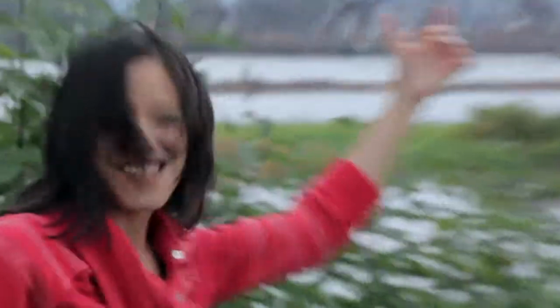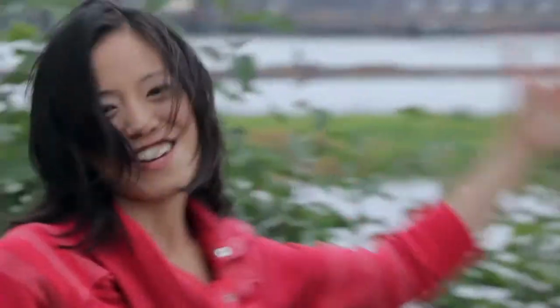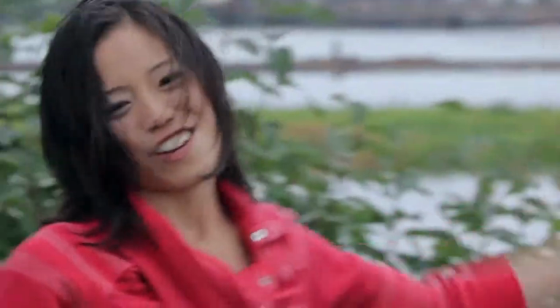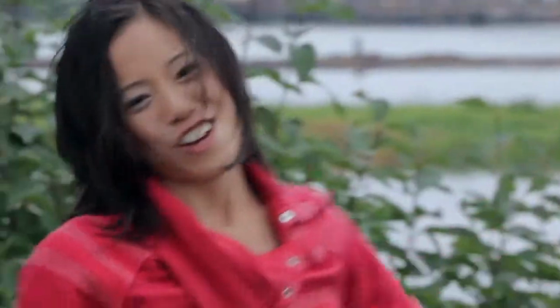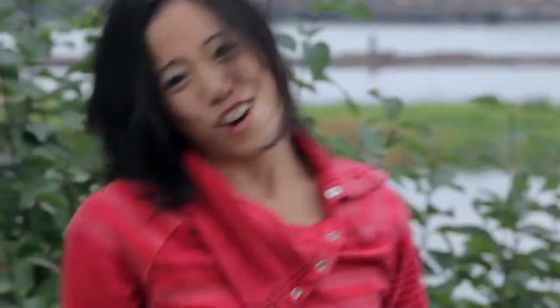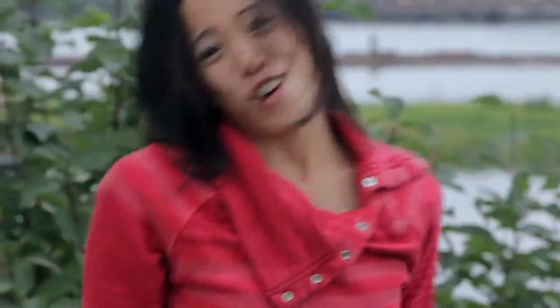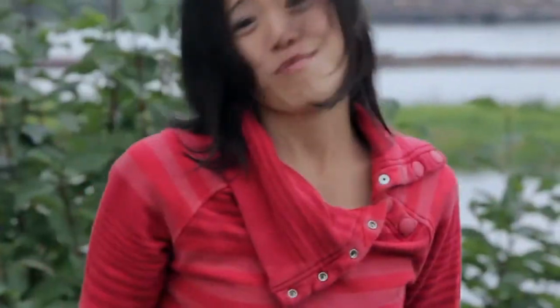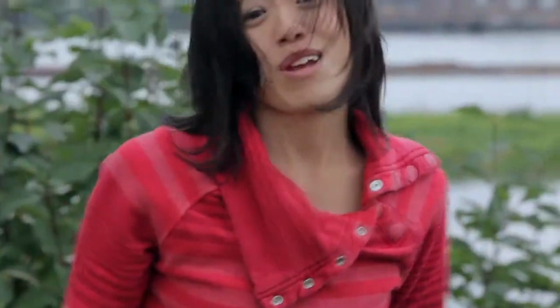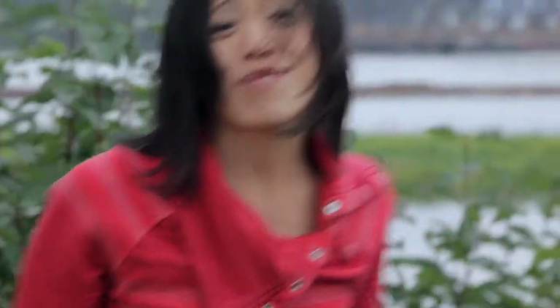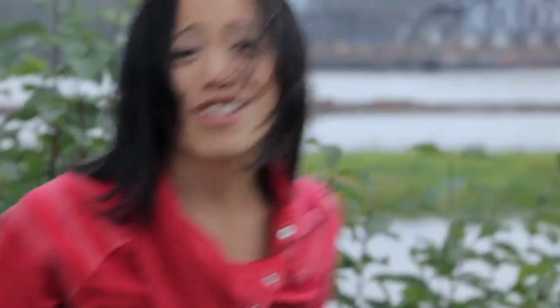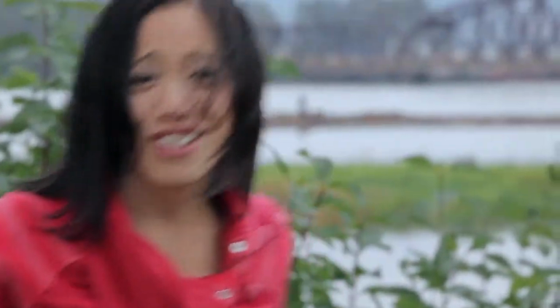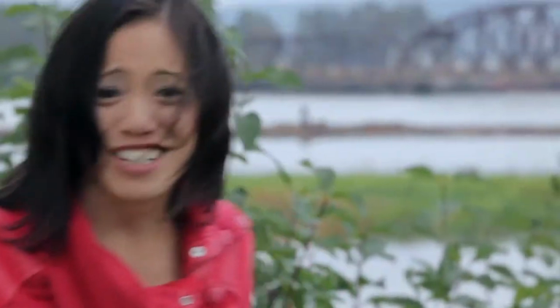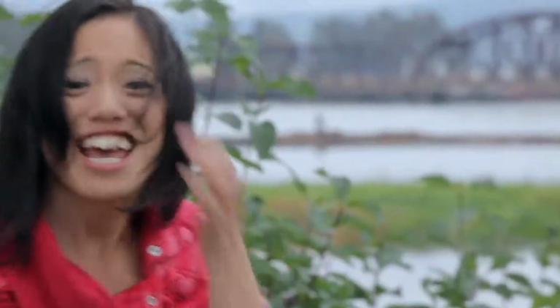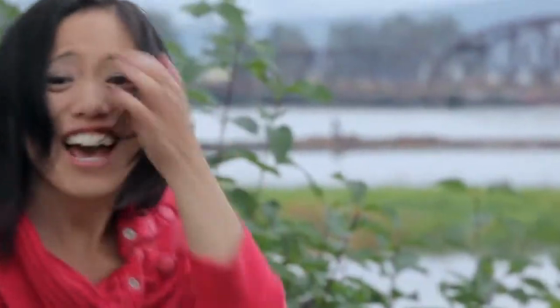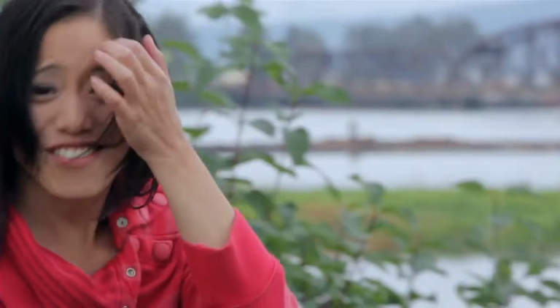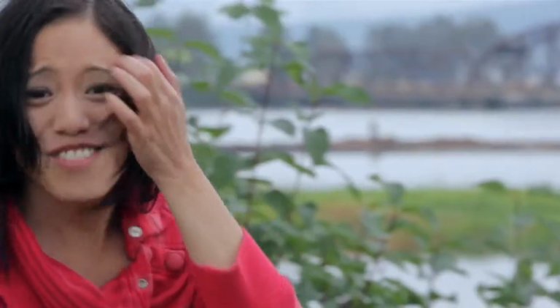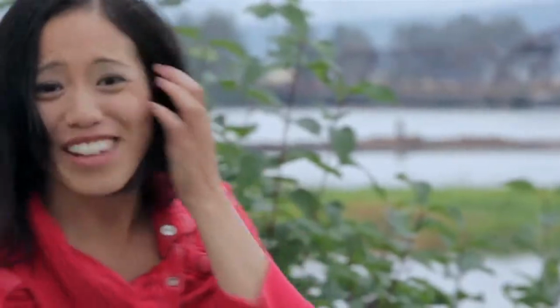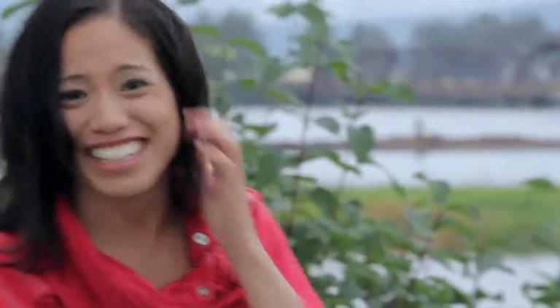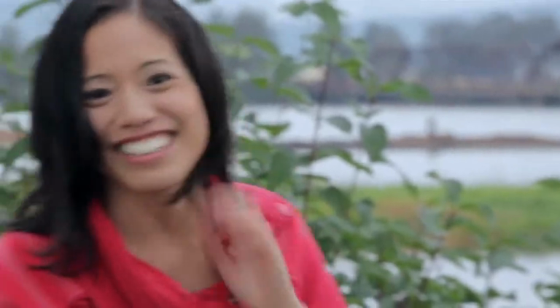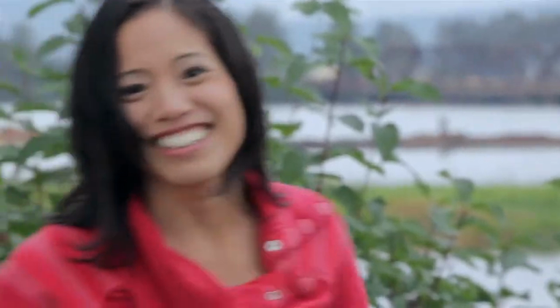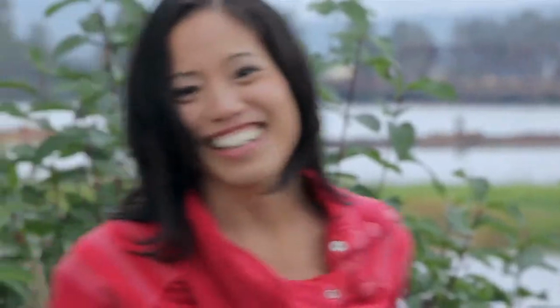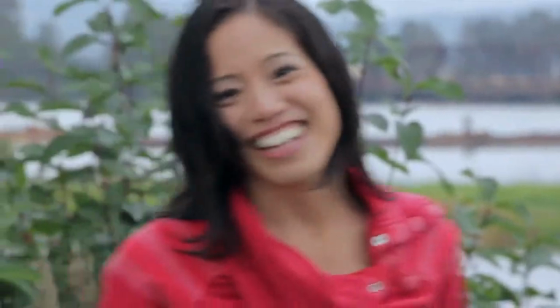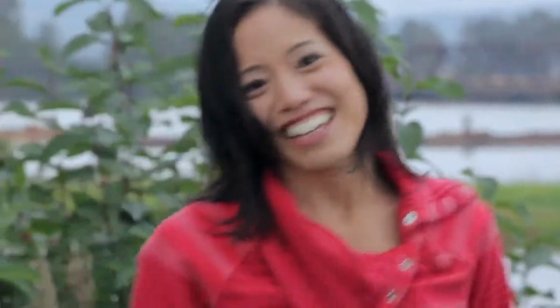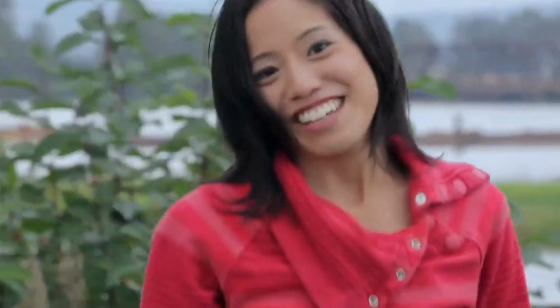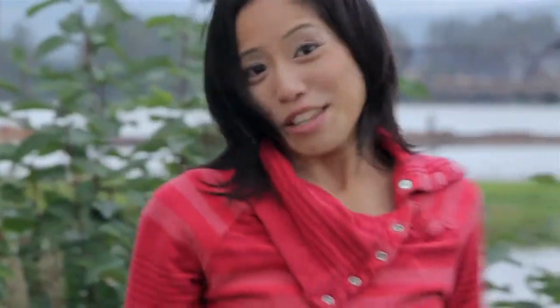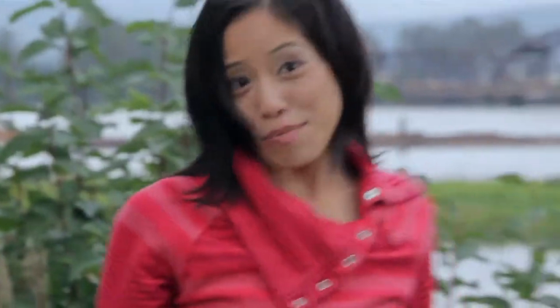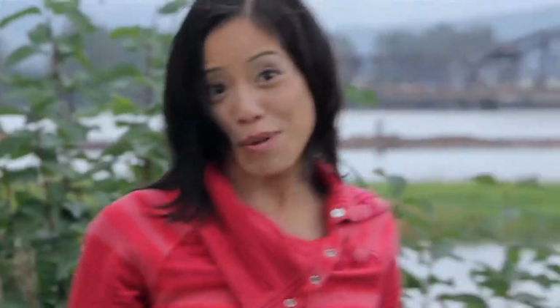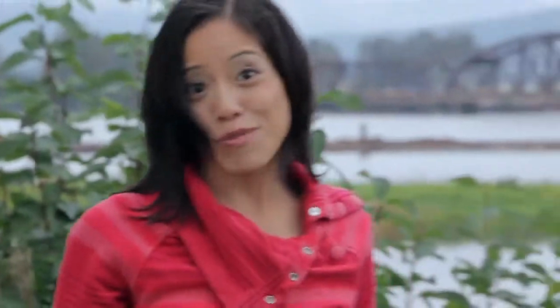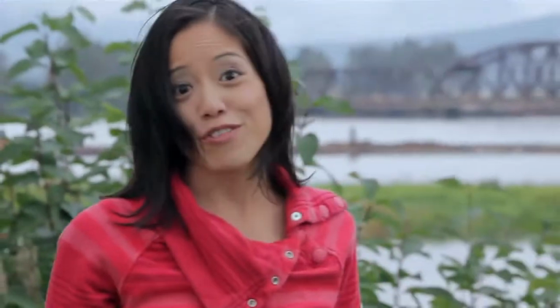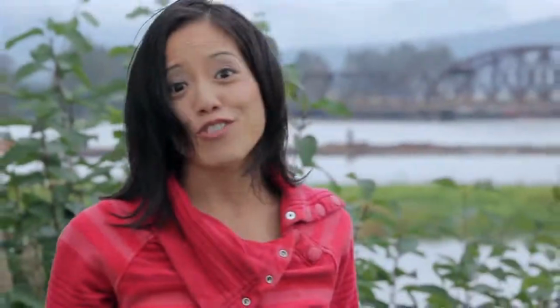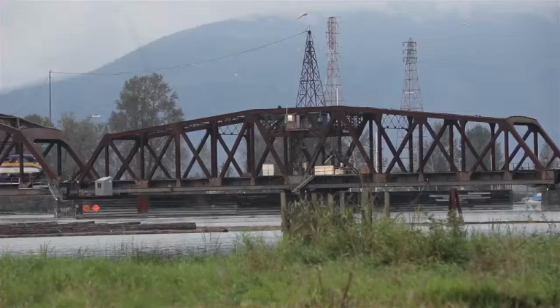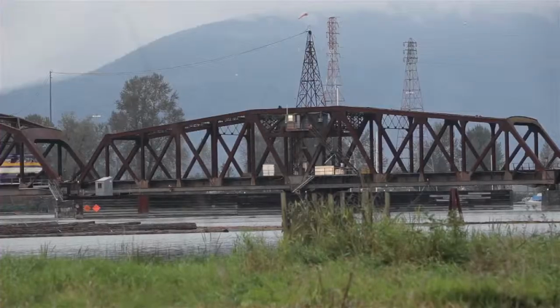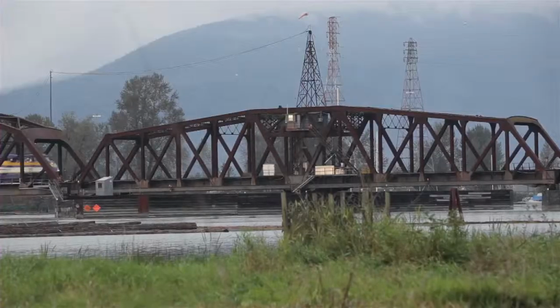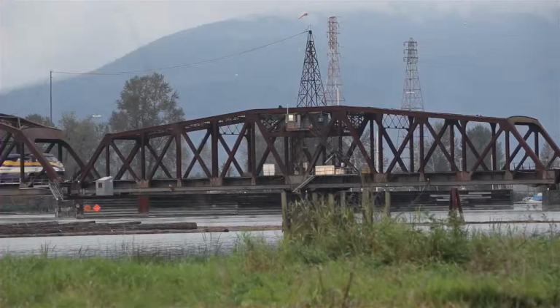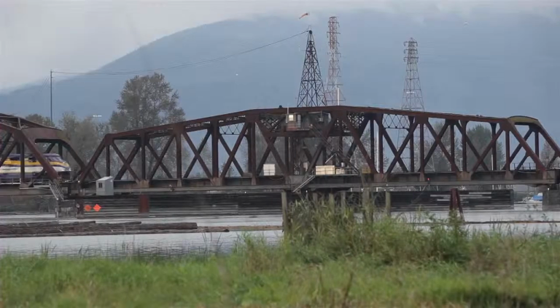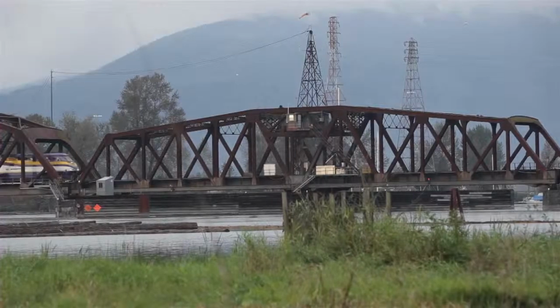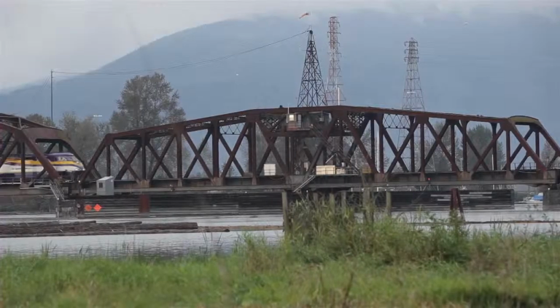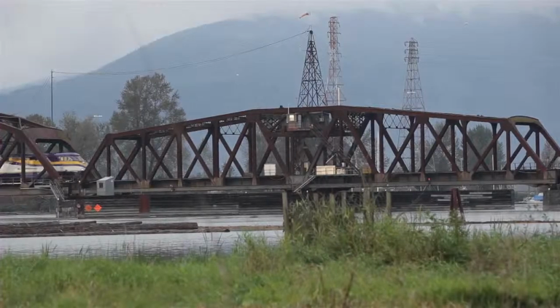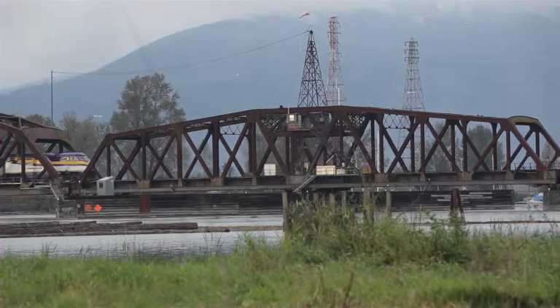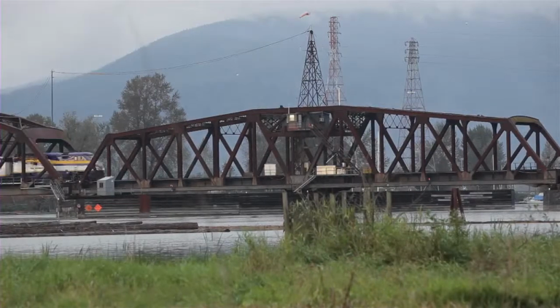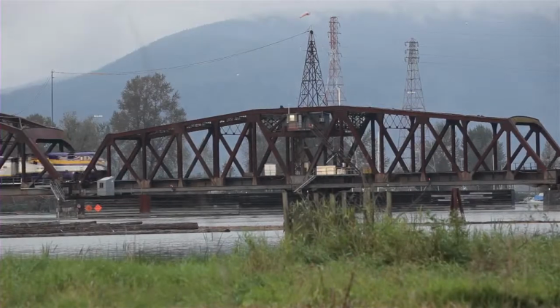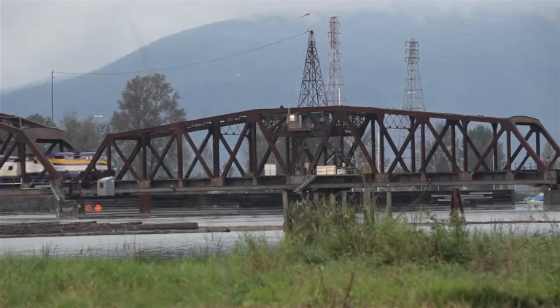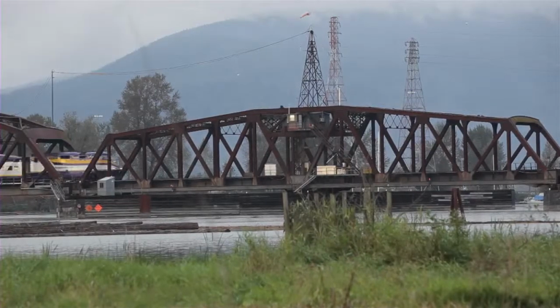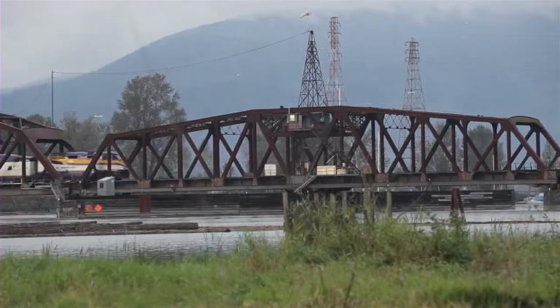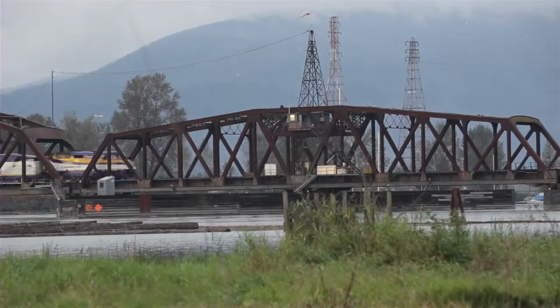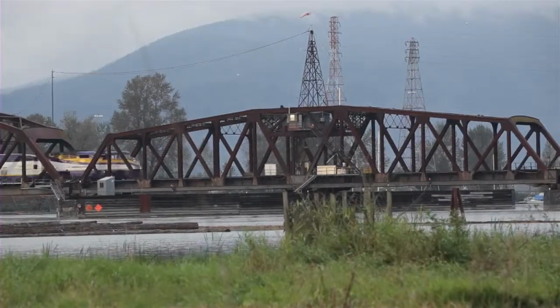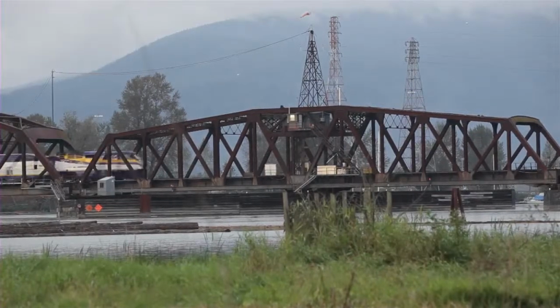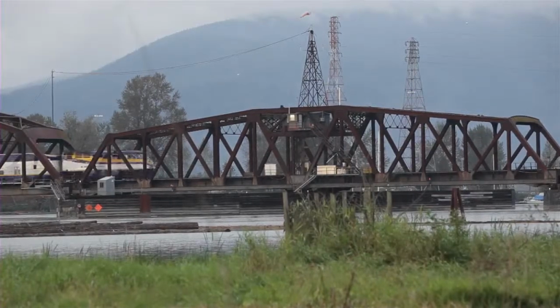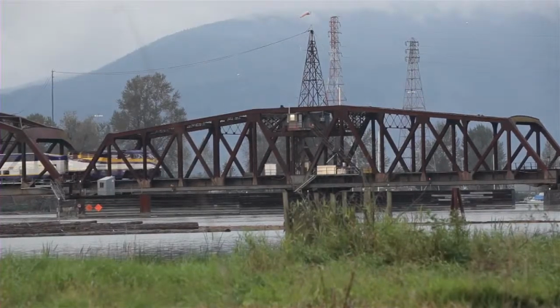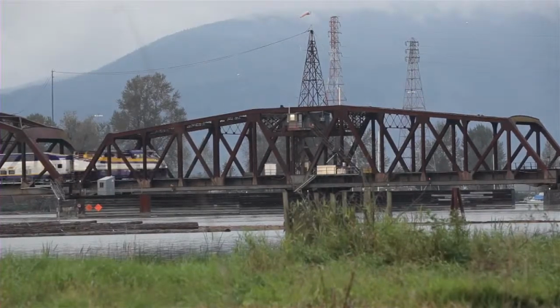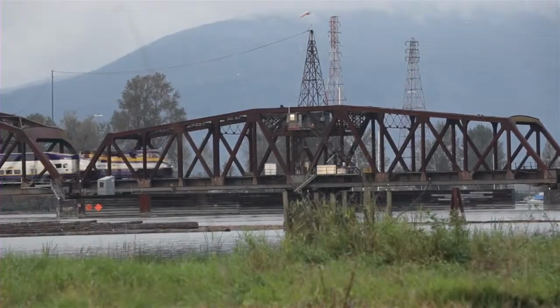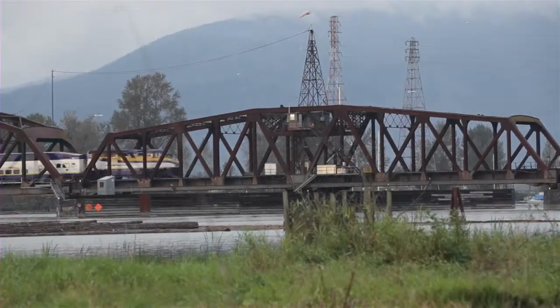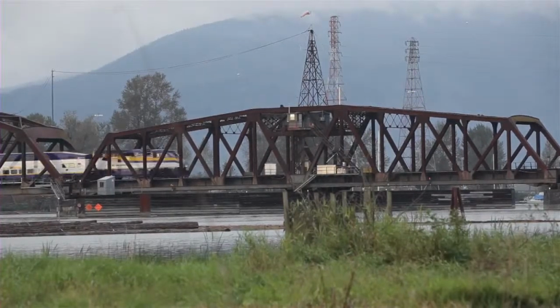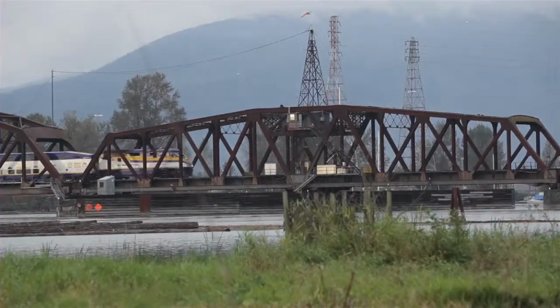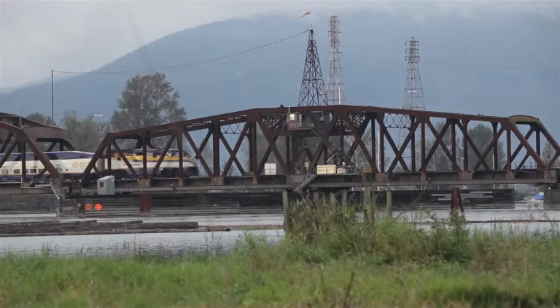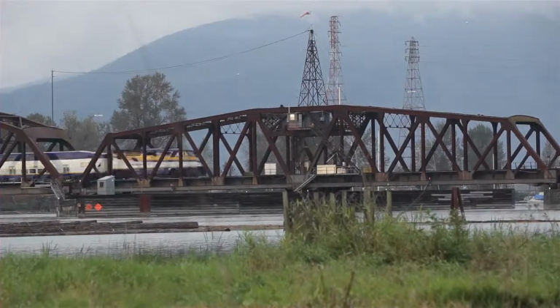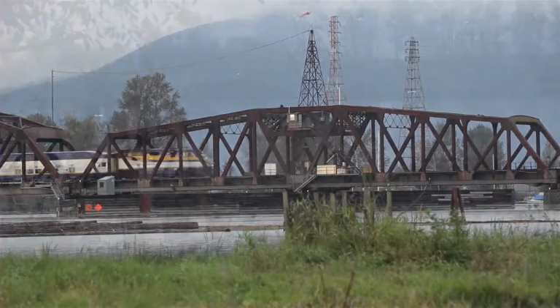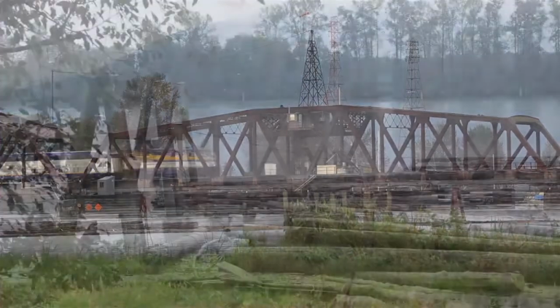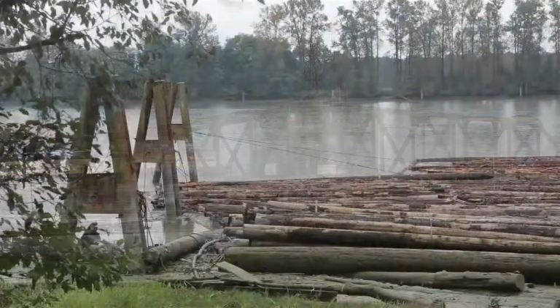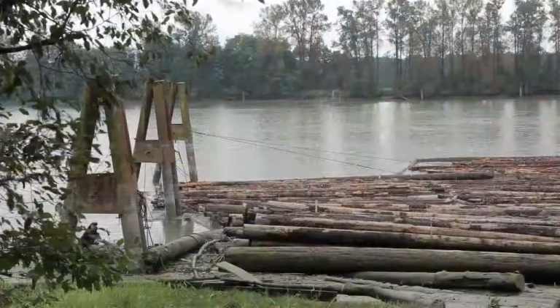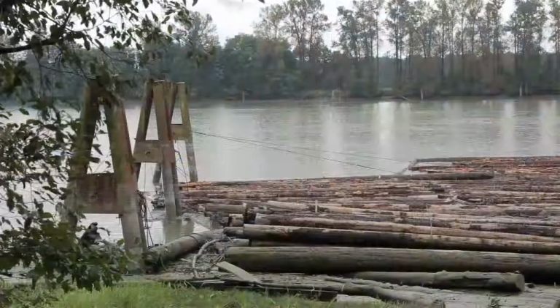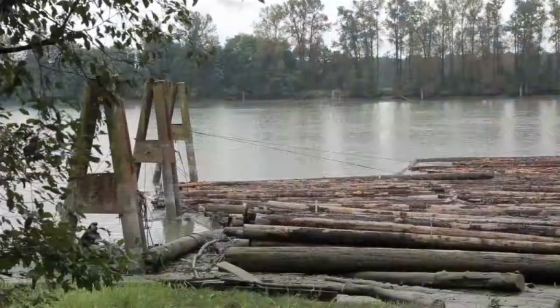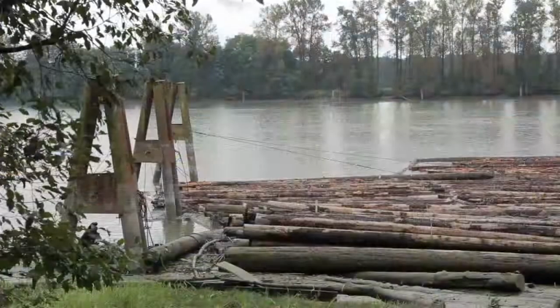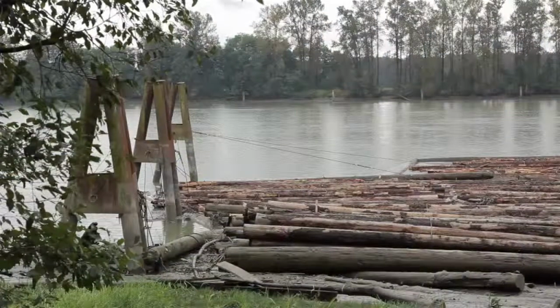Or maybe you're into heavy metal. The Pitt River Regional Greenway is also a great place for watching trains and tugboats.